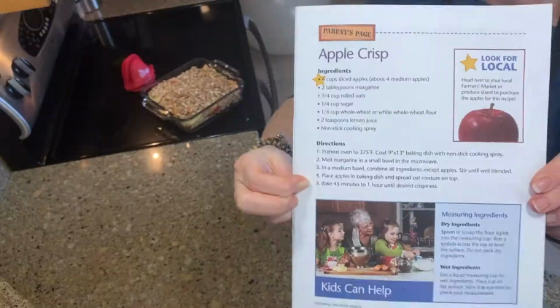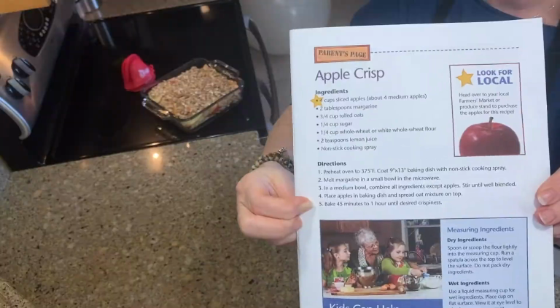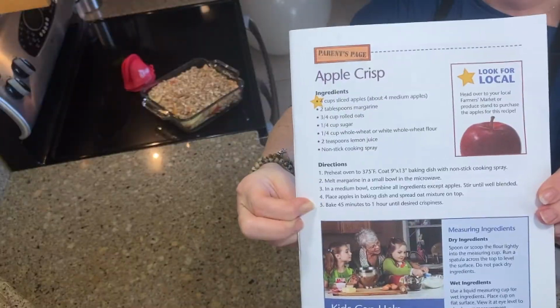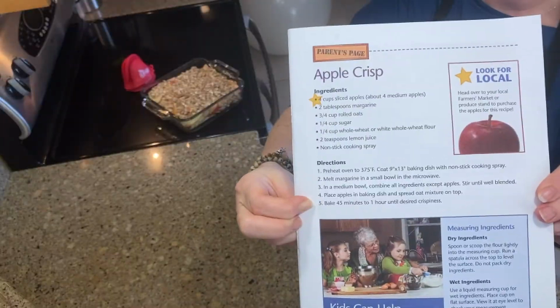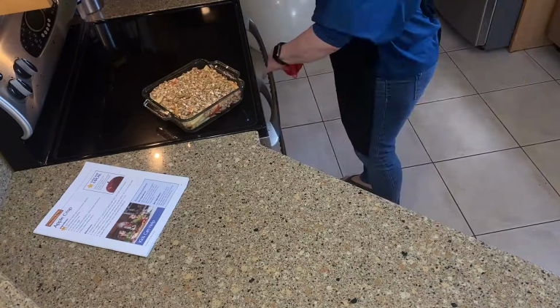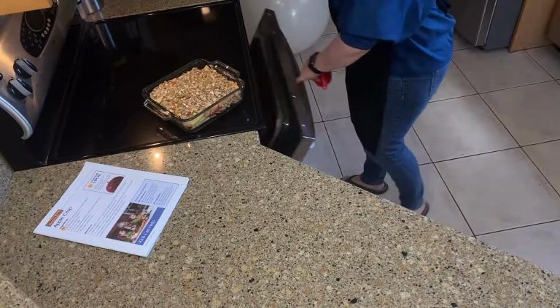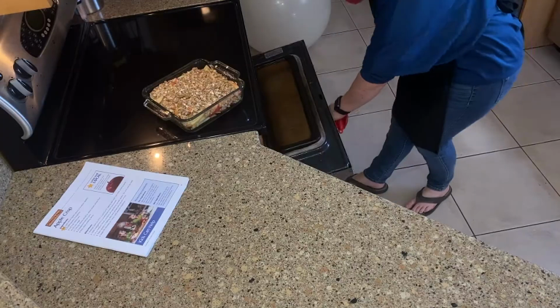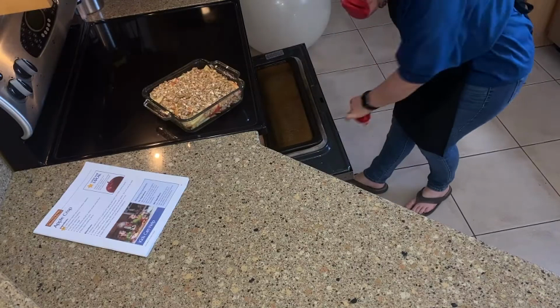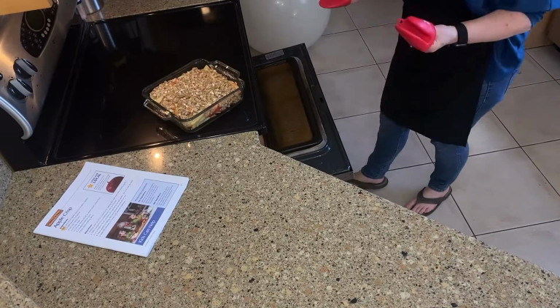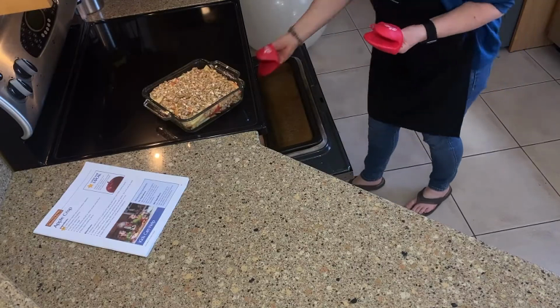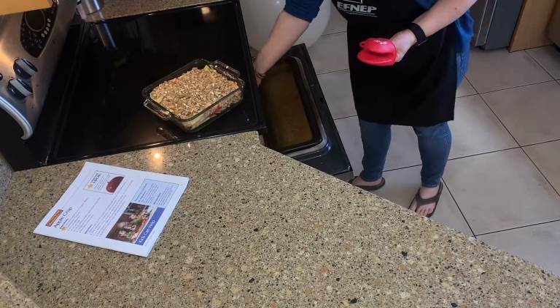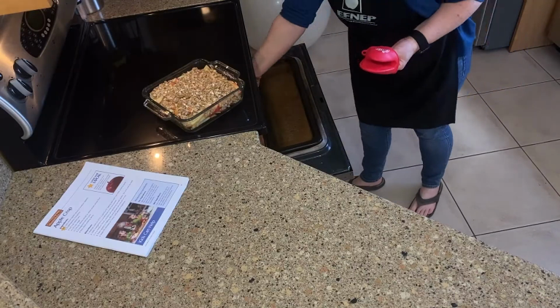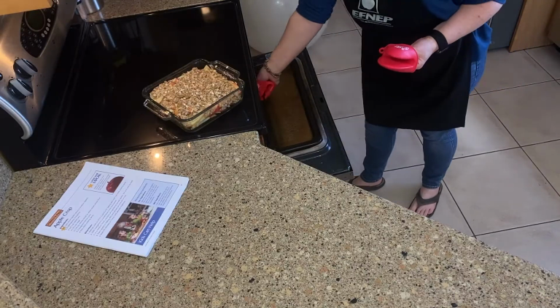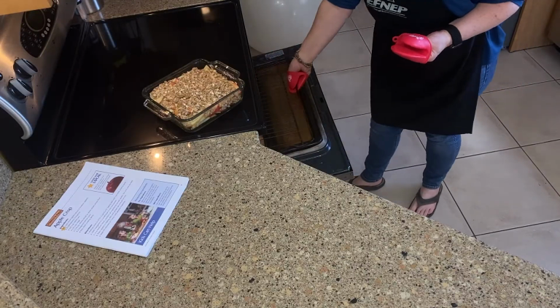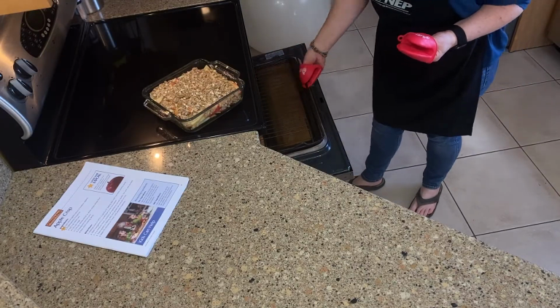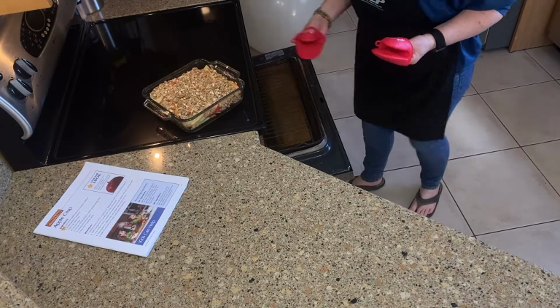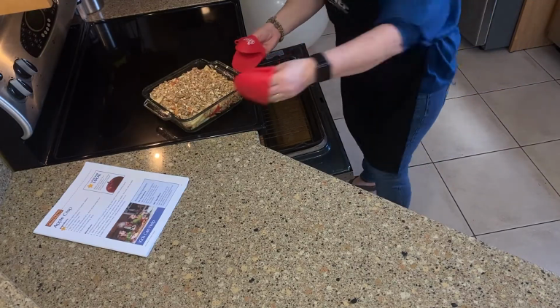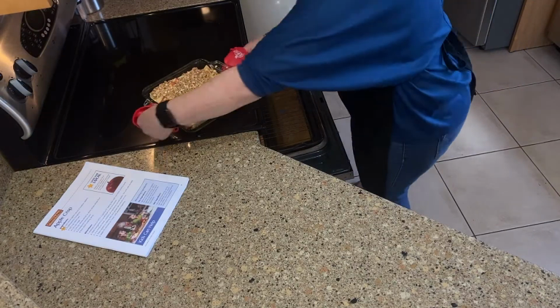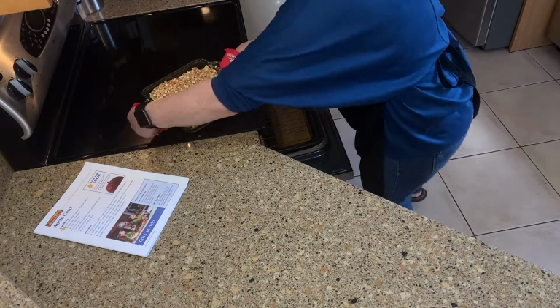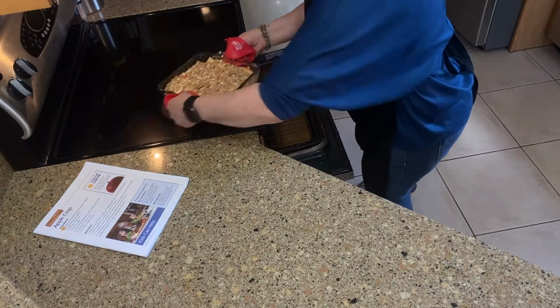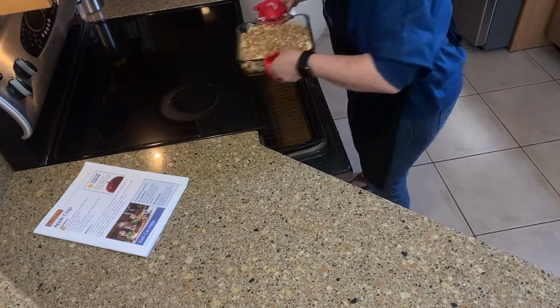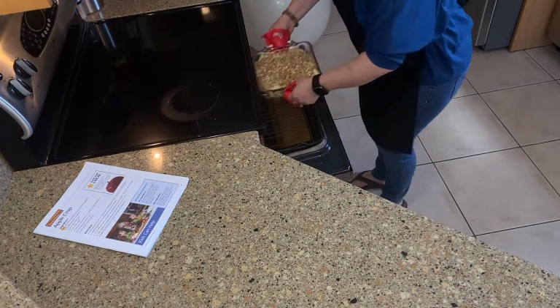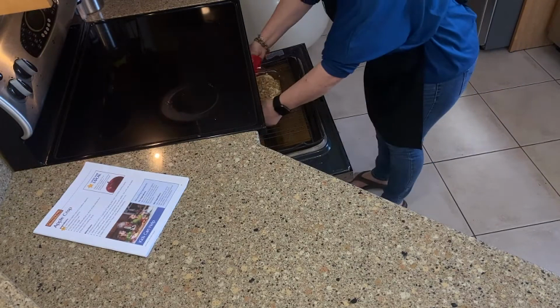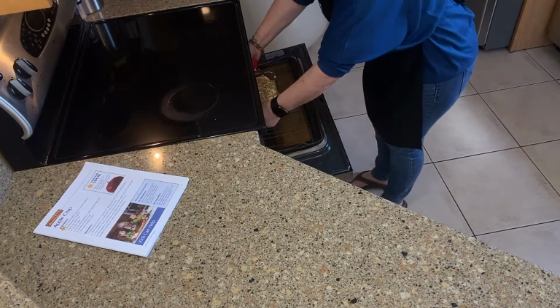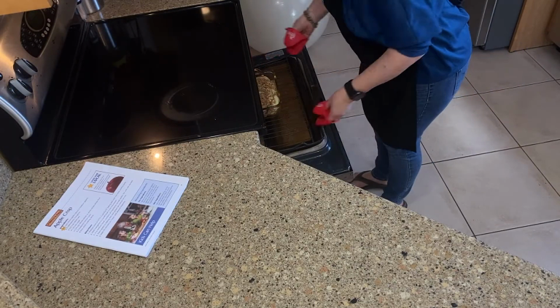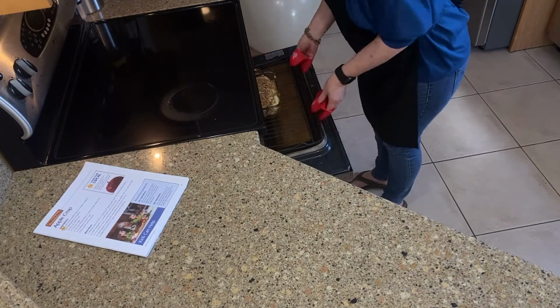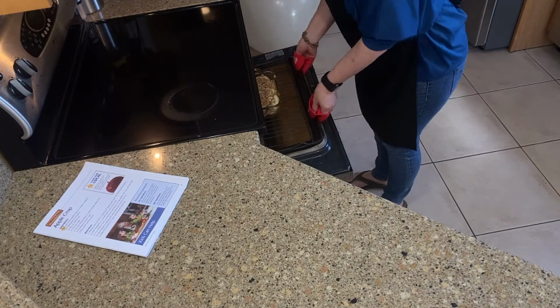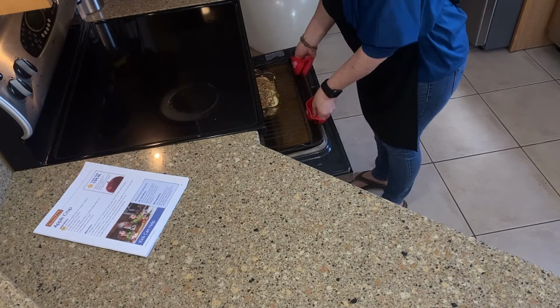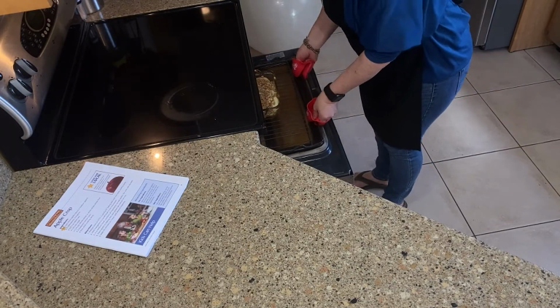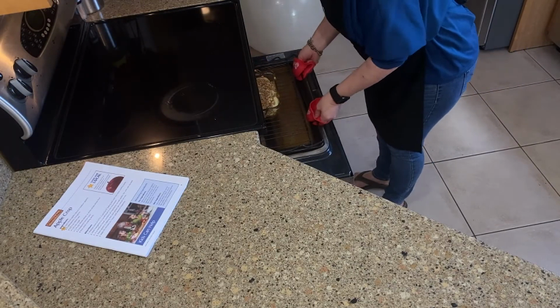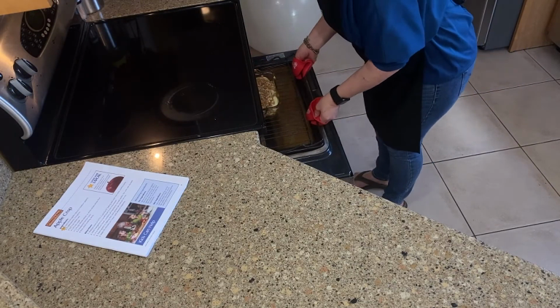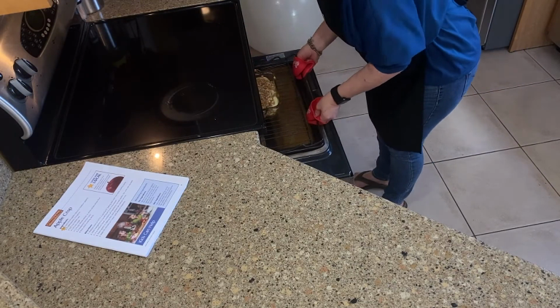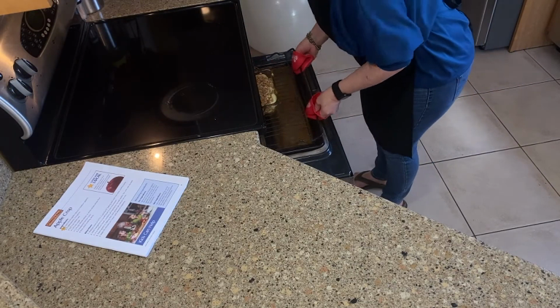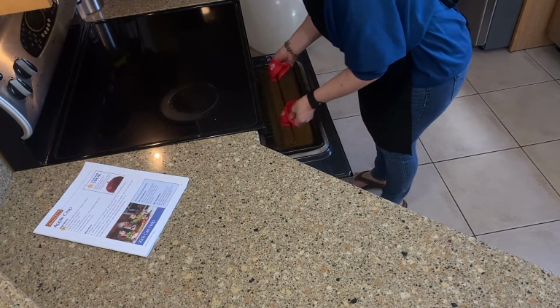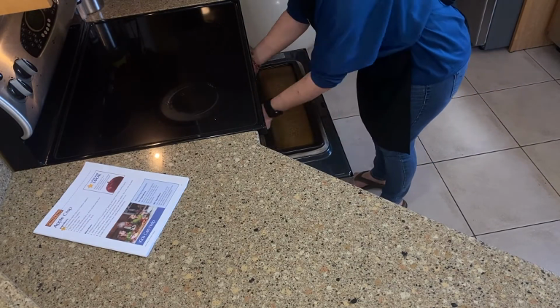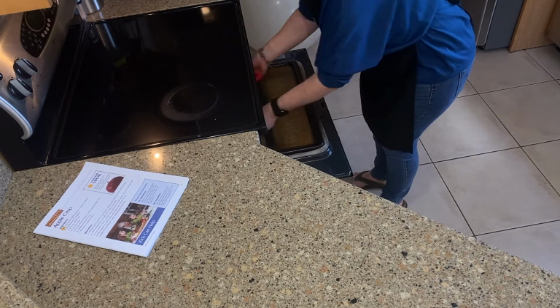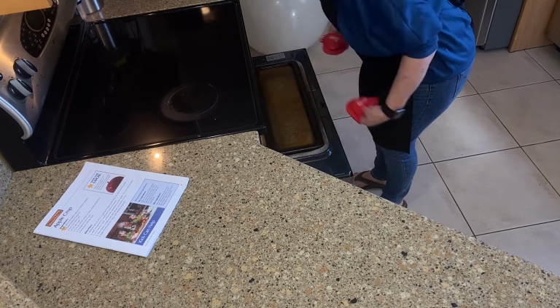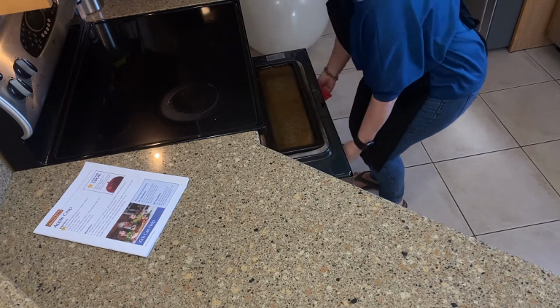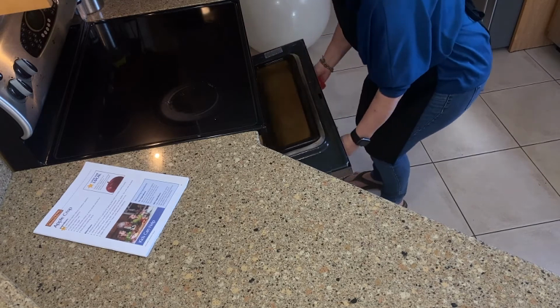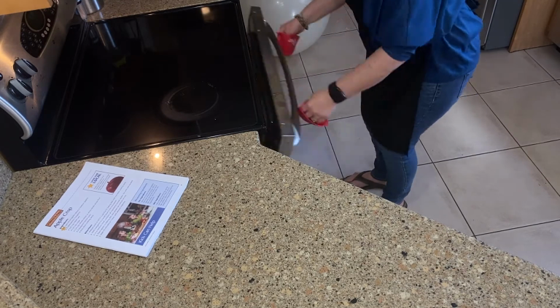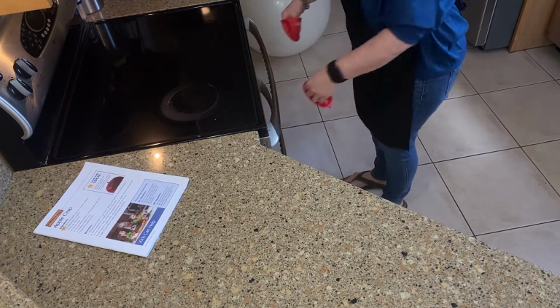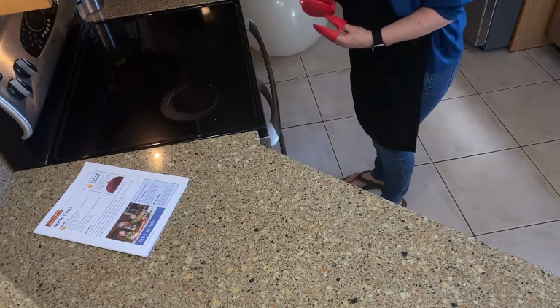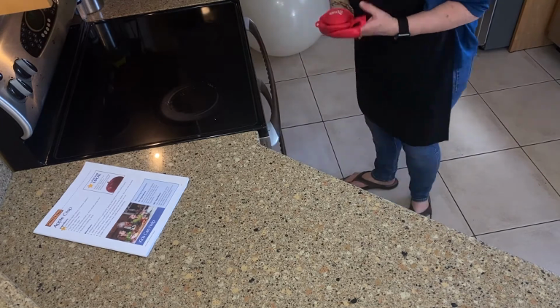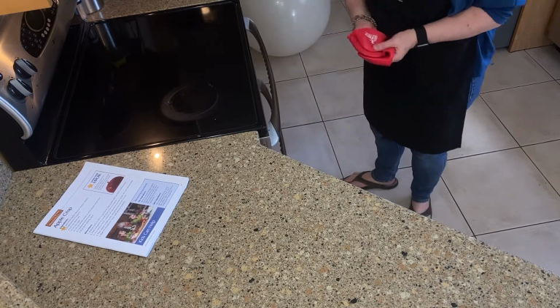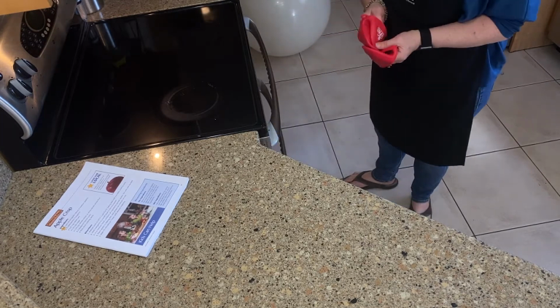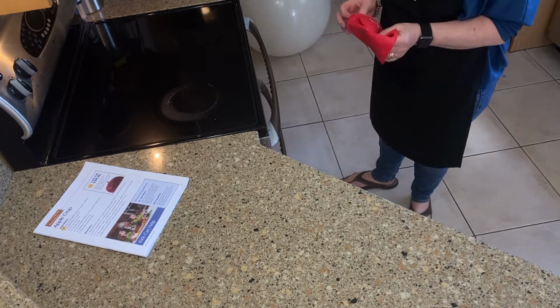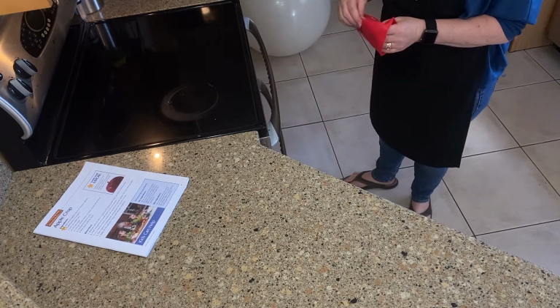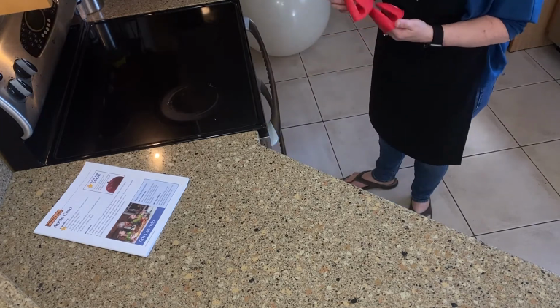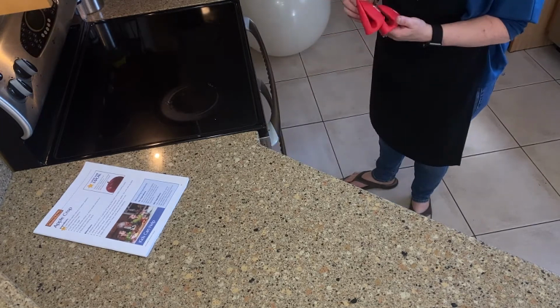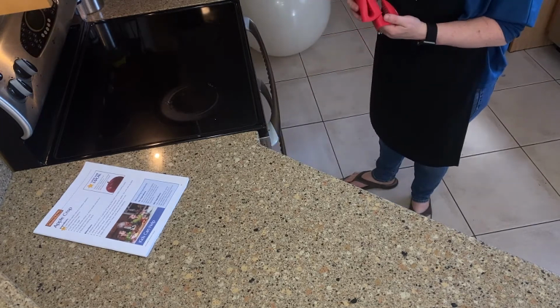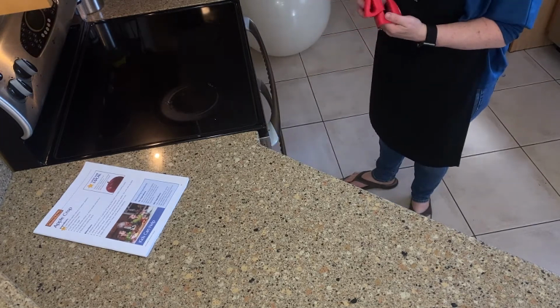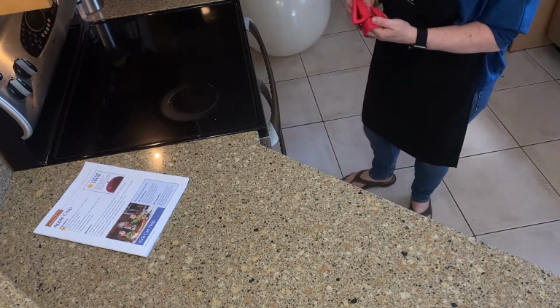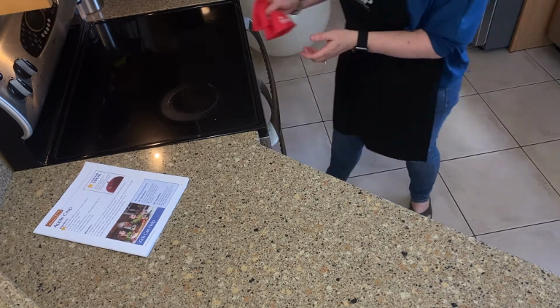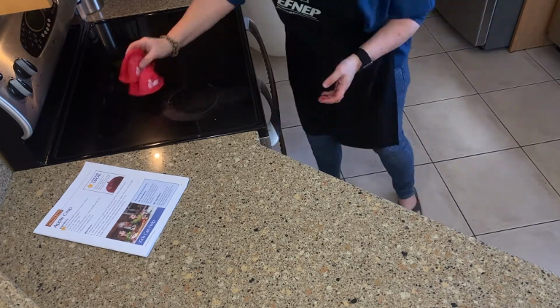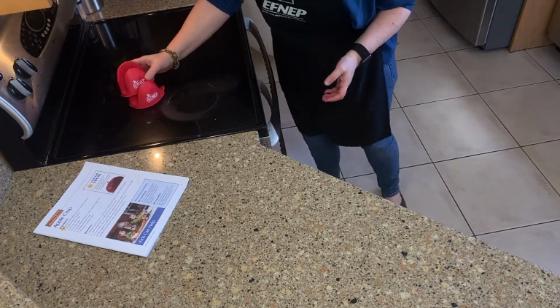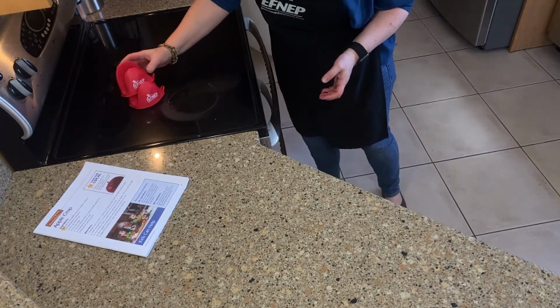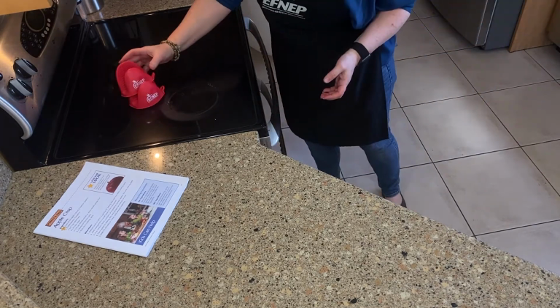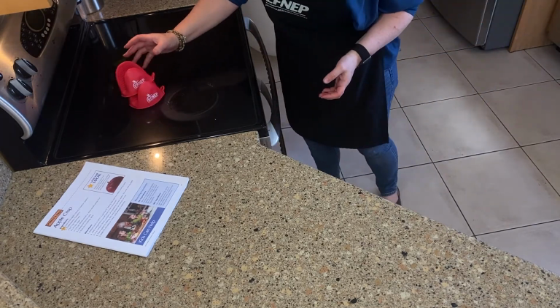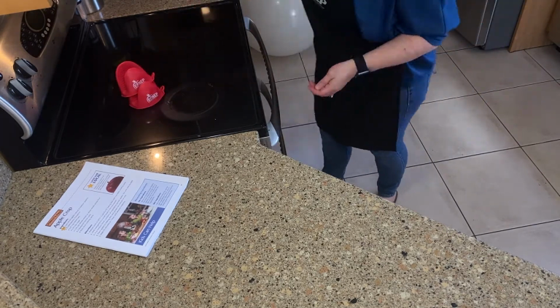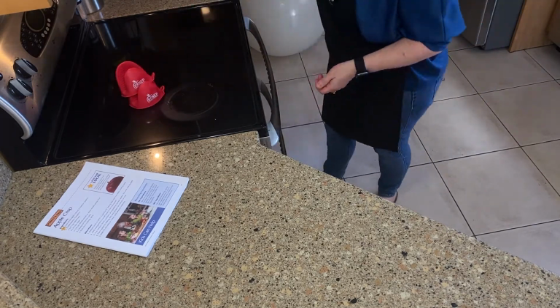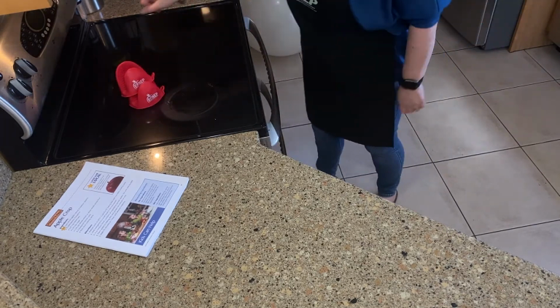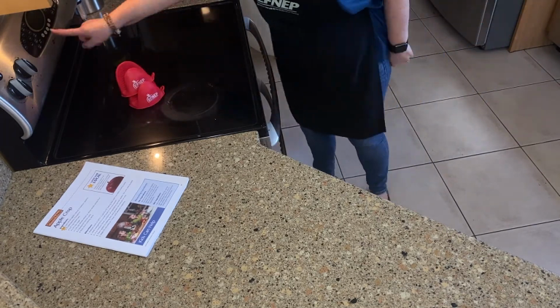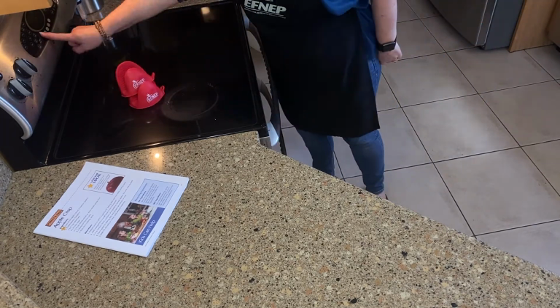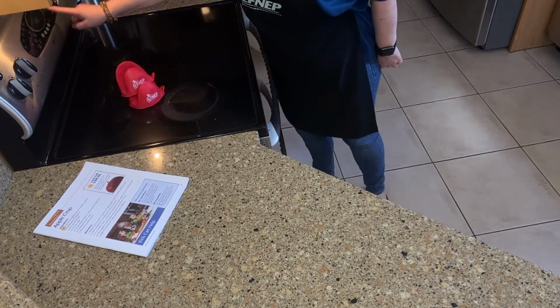Bake for 45 minutes. Kitchen safety: always have an adult. Use oven mitts and pull out the rack to put your dish on.